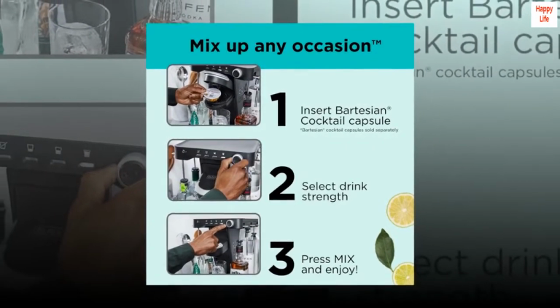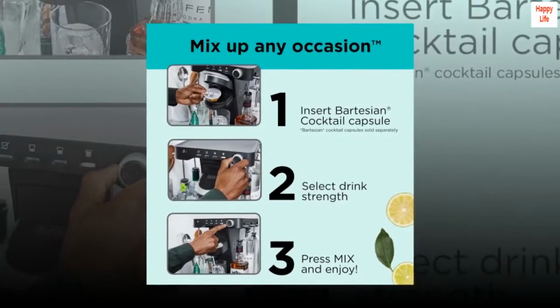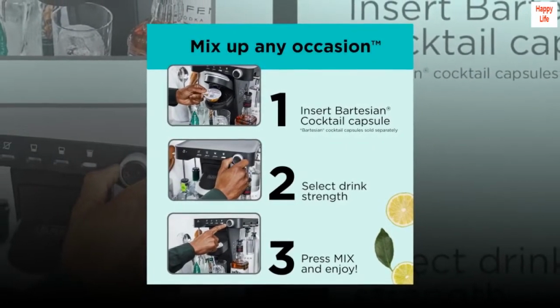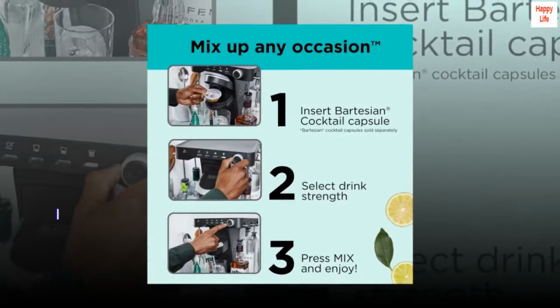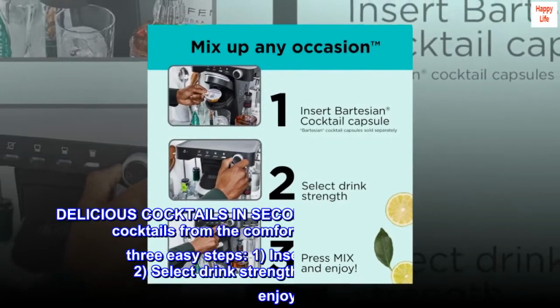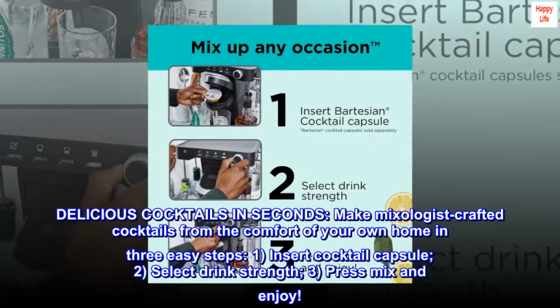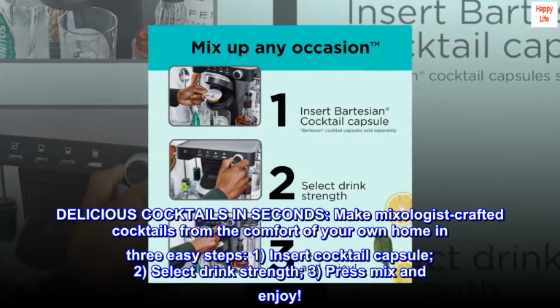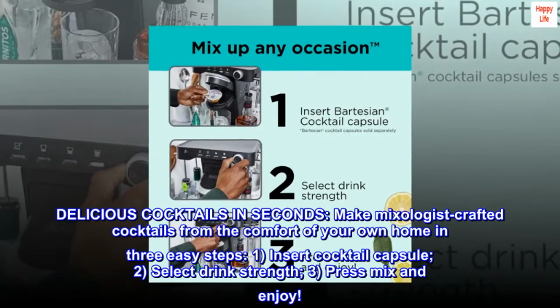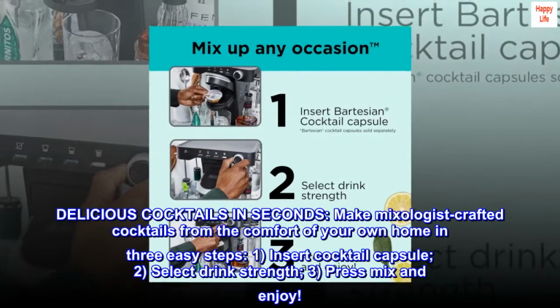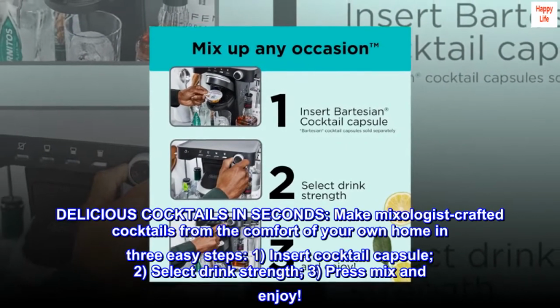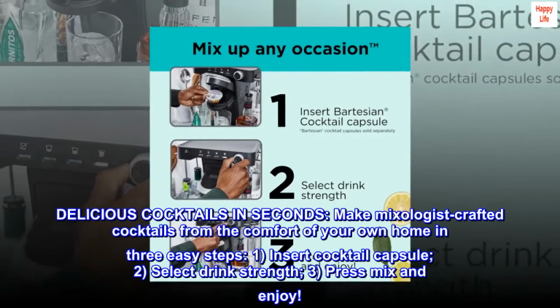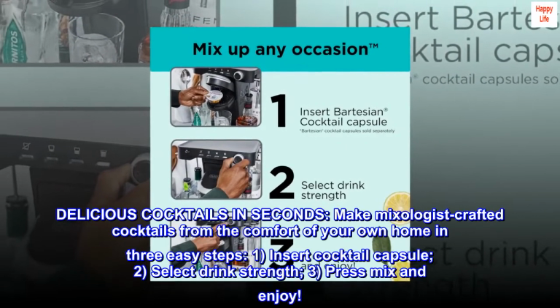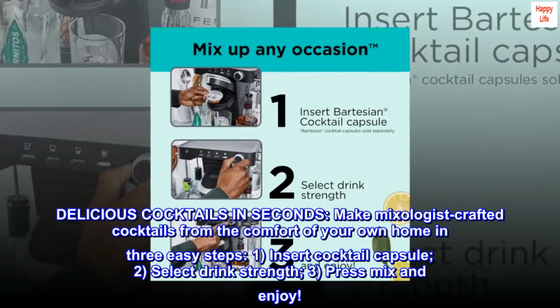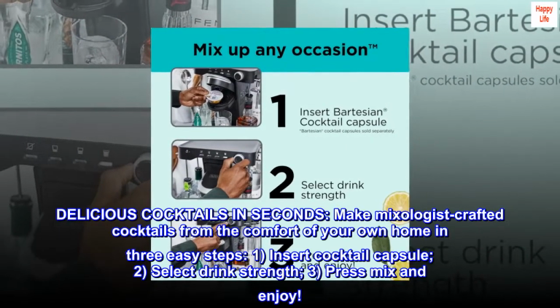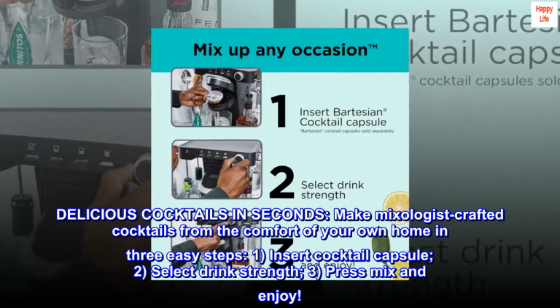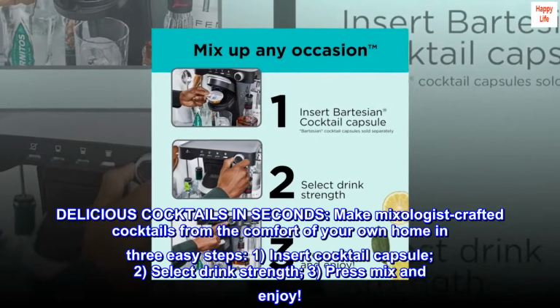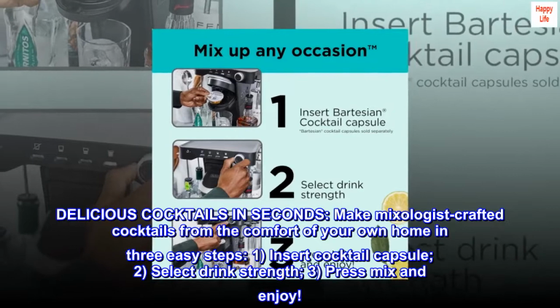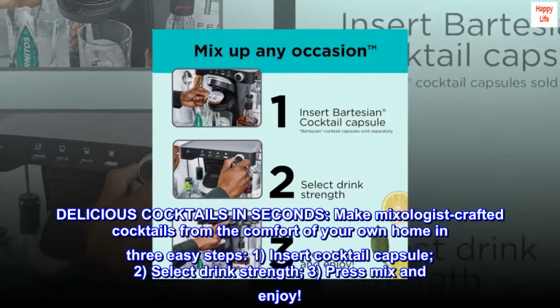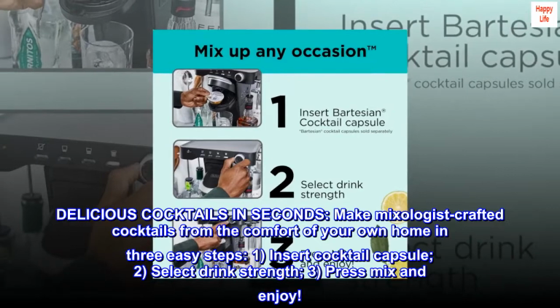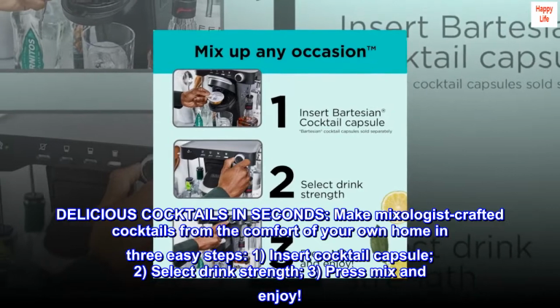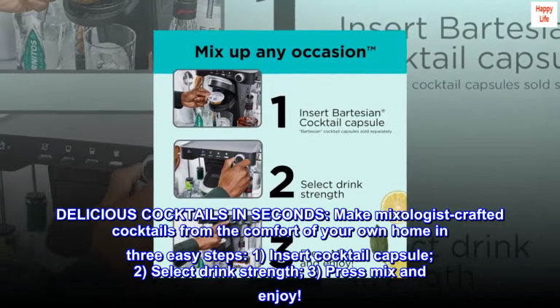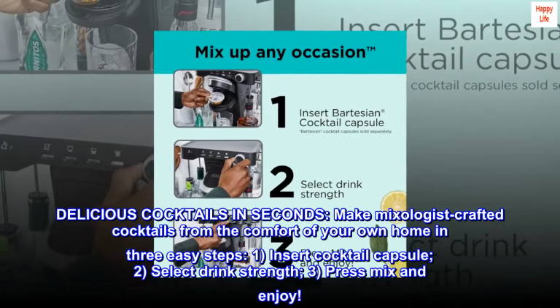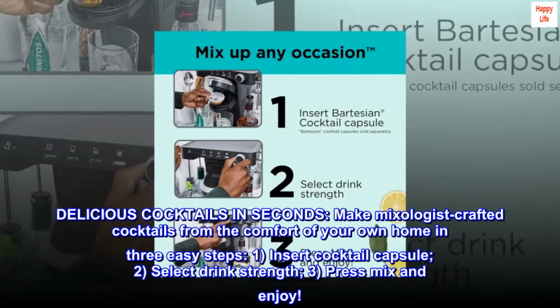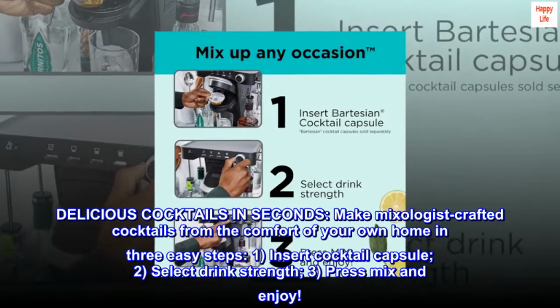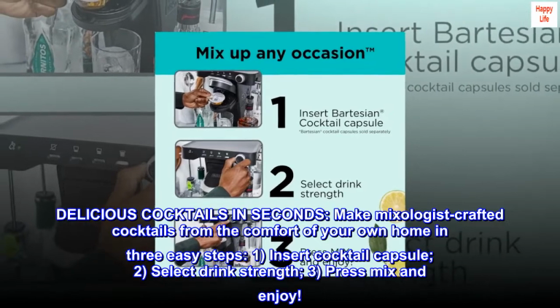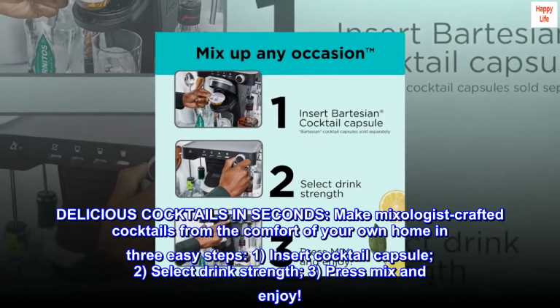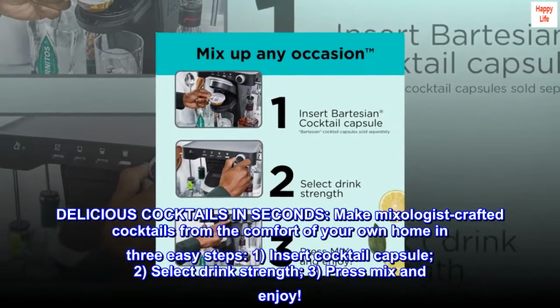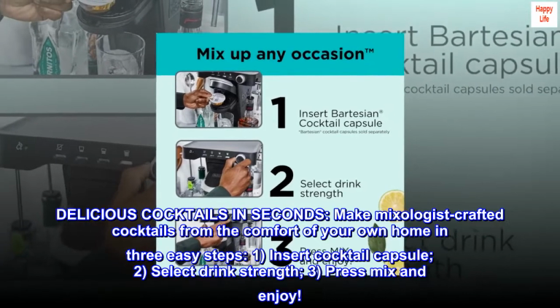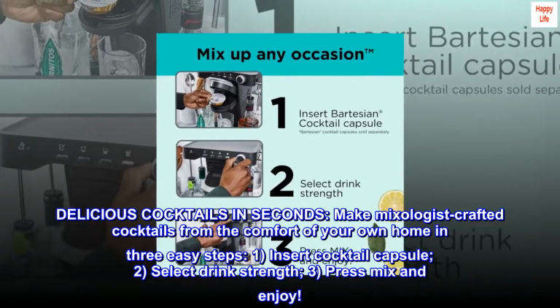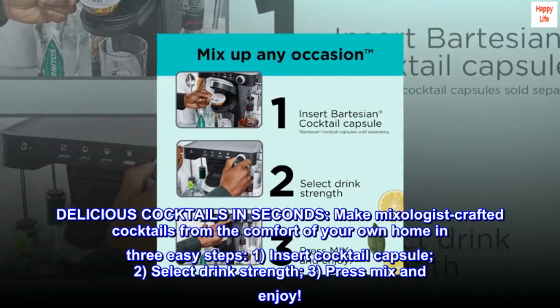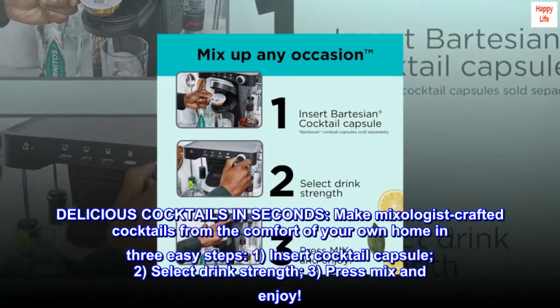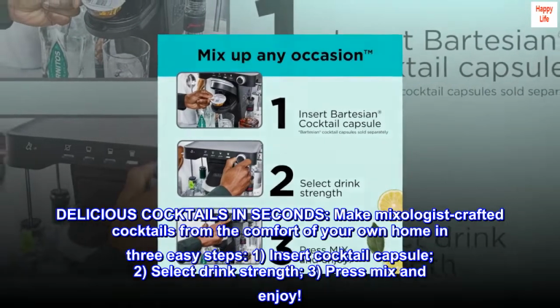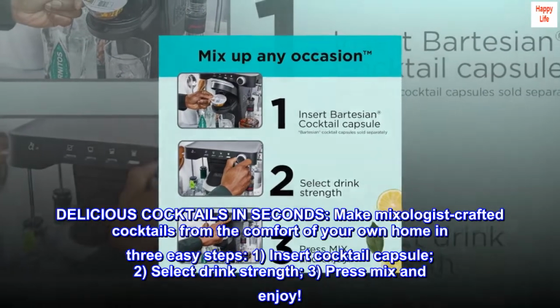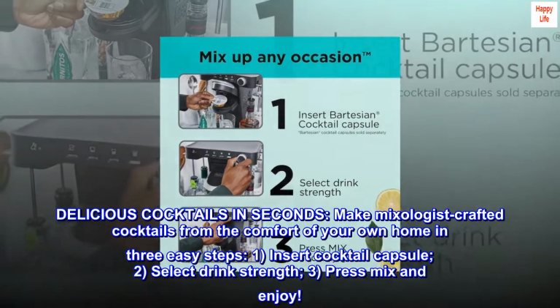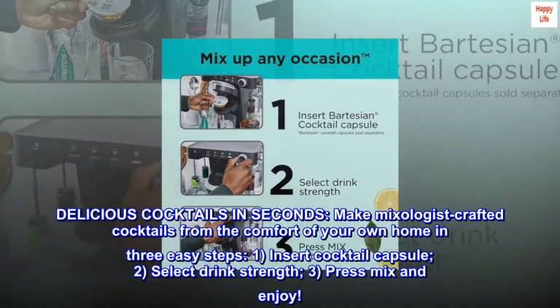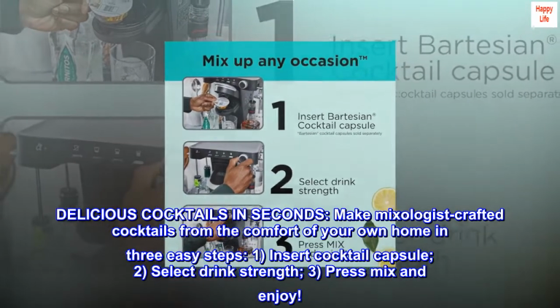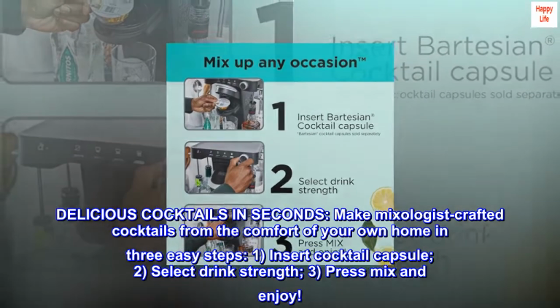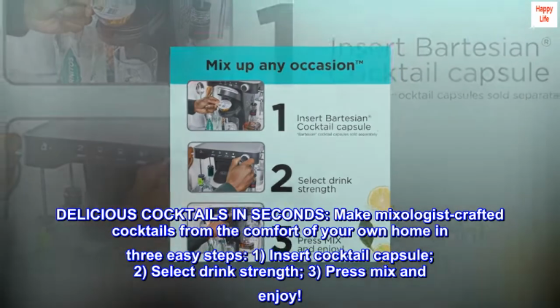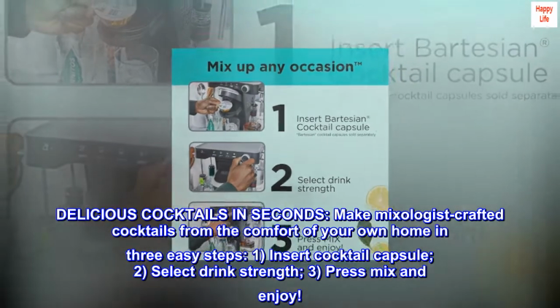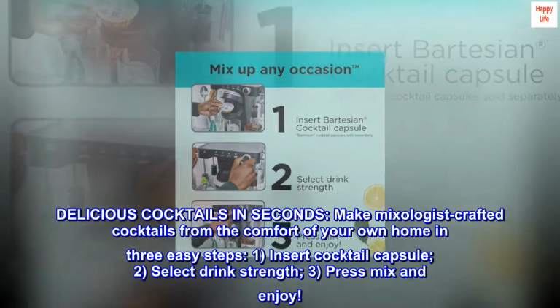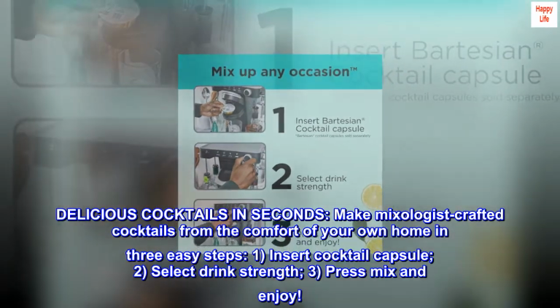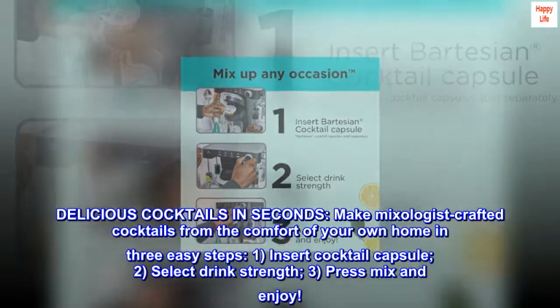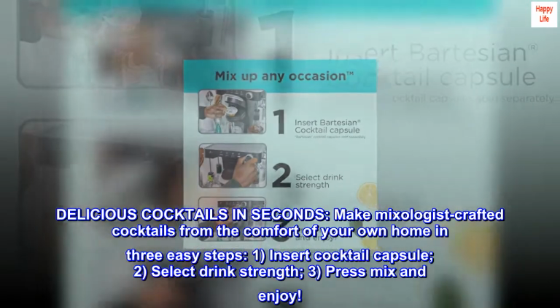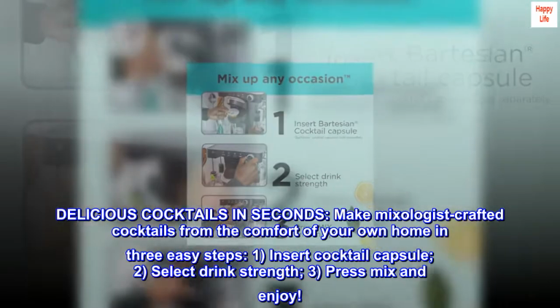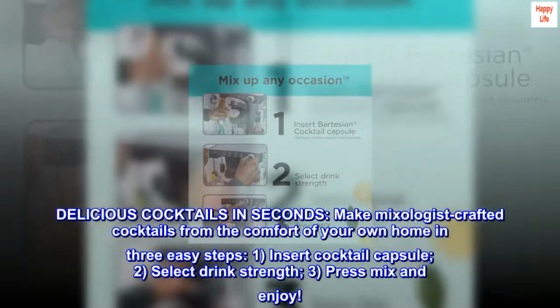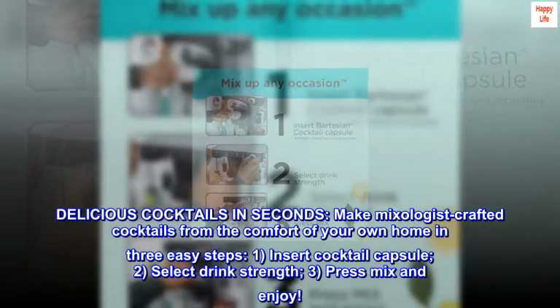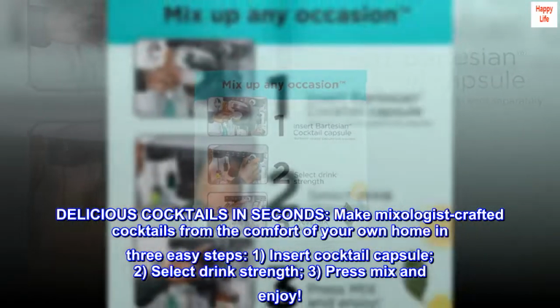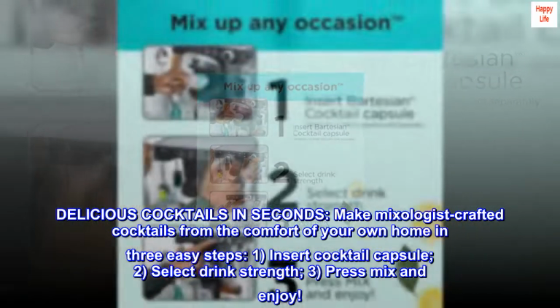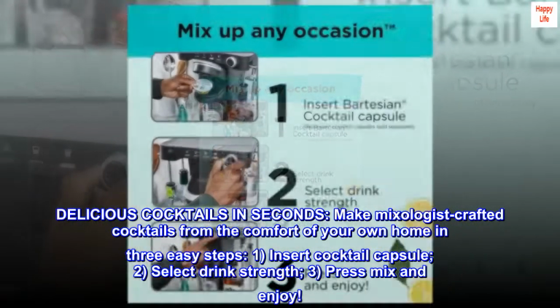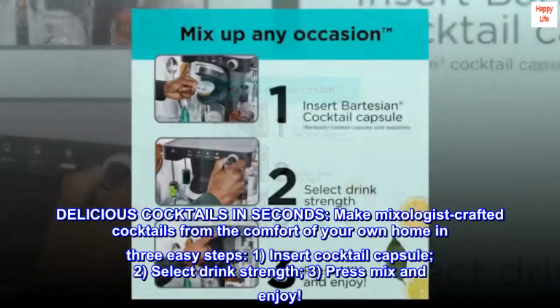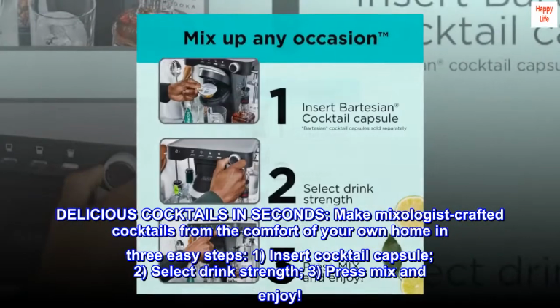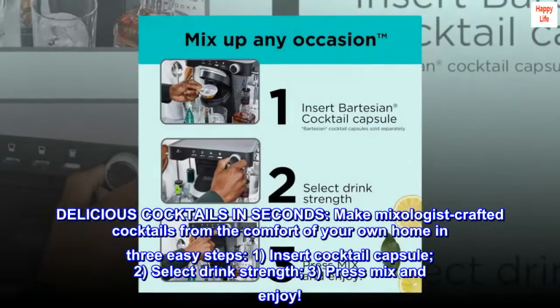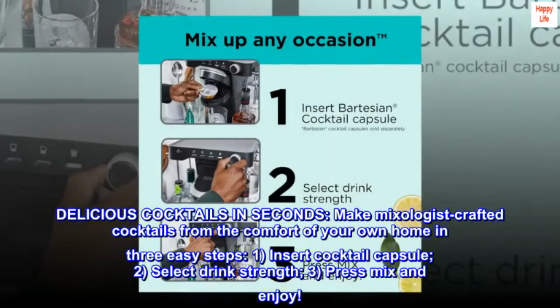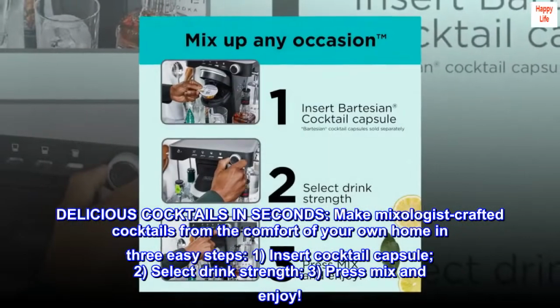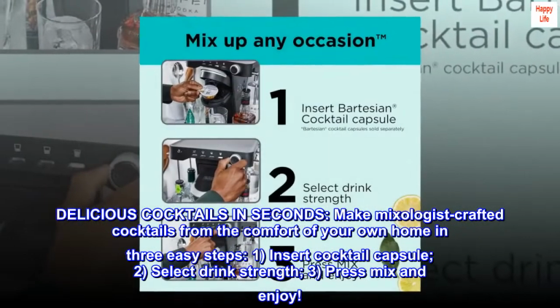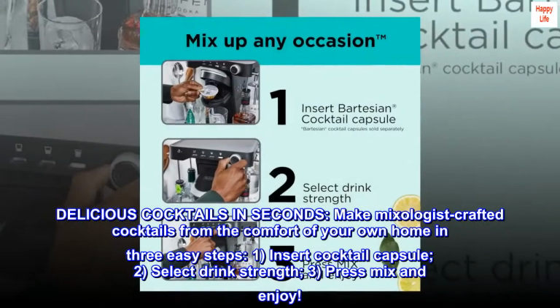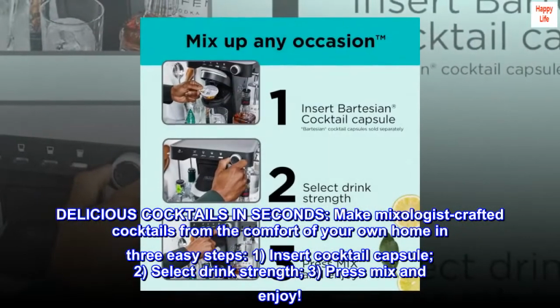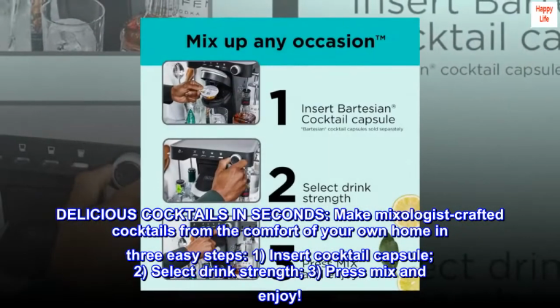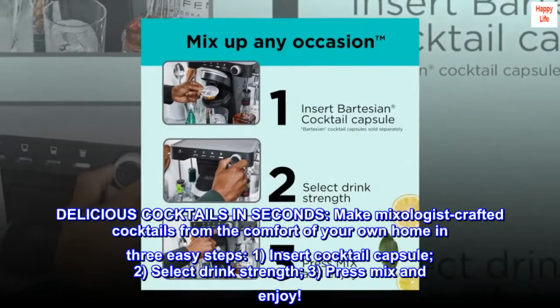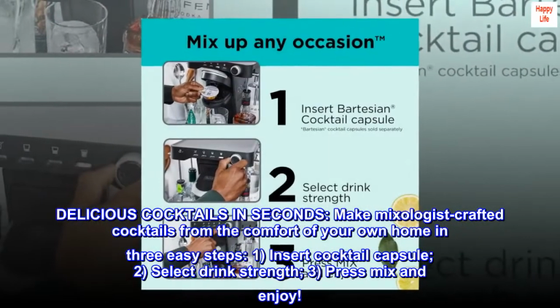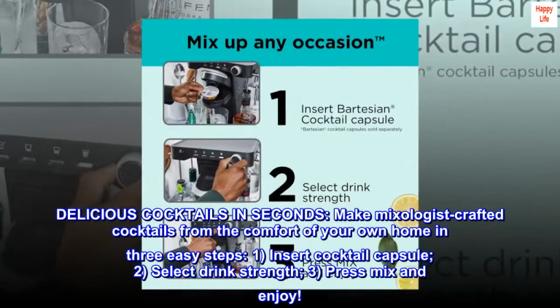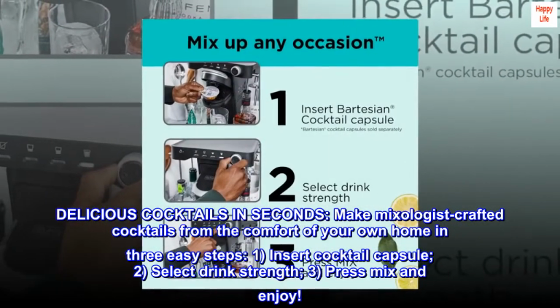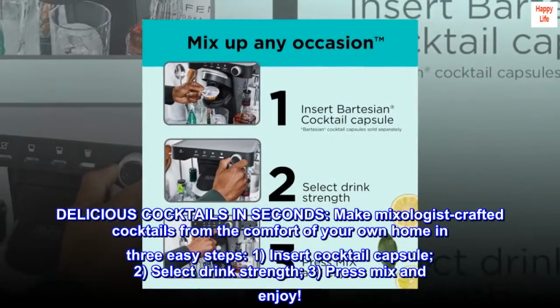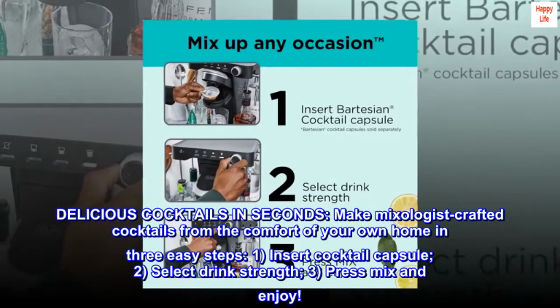Delicious cocktails in seconds — make mixologist-crafted cocktails from the comfort of your own home in 3 easy steps.